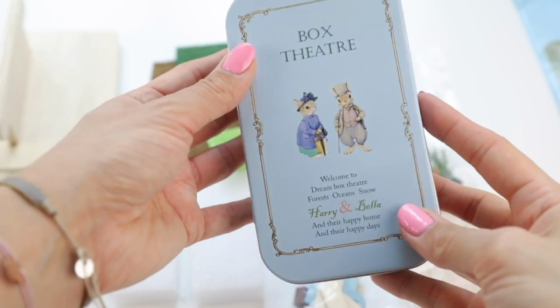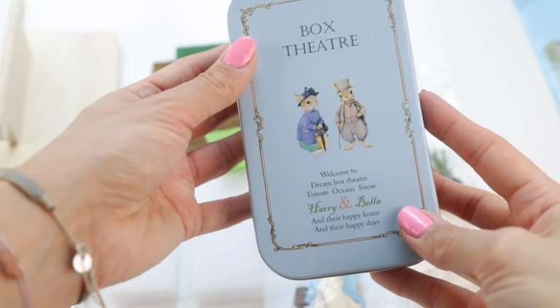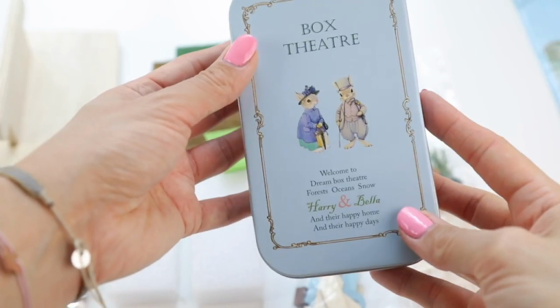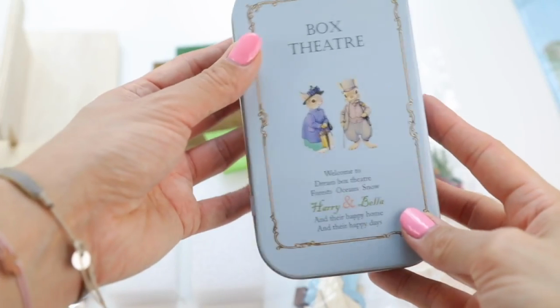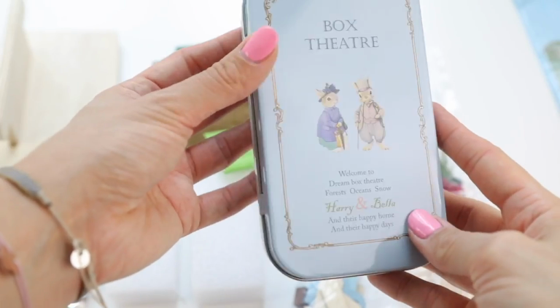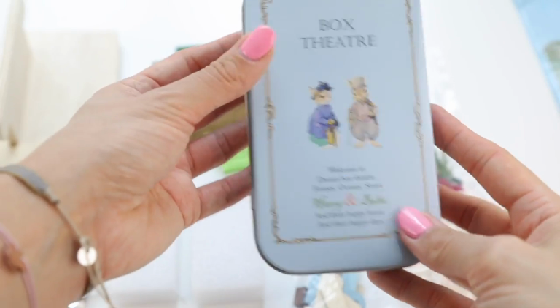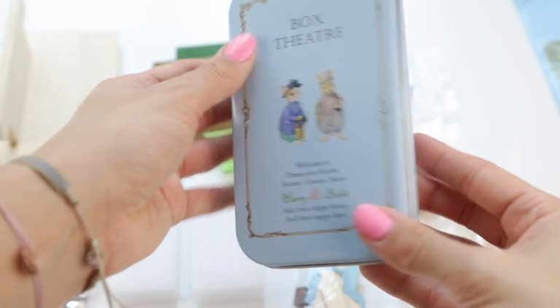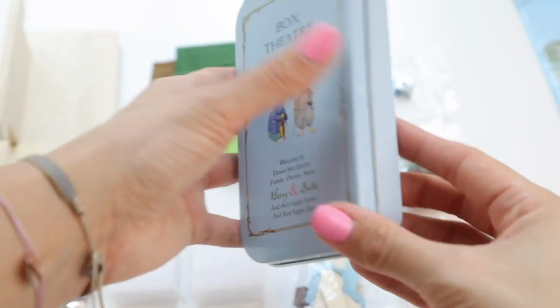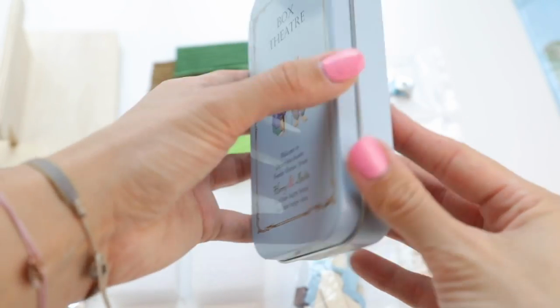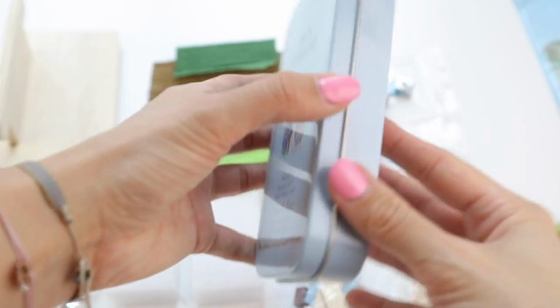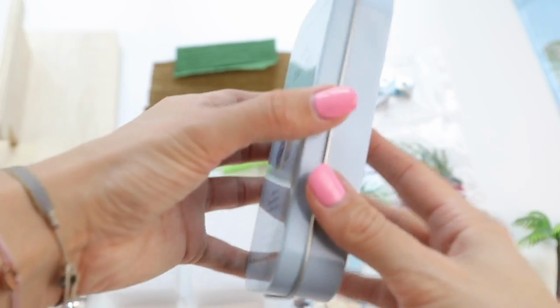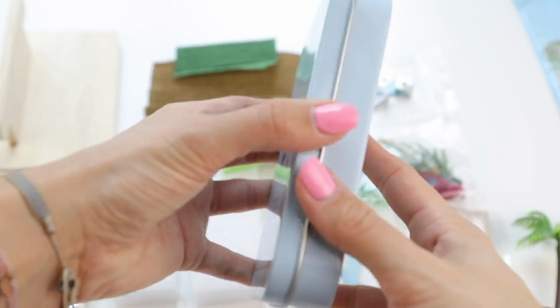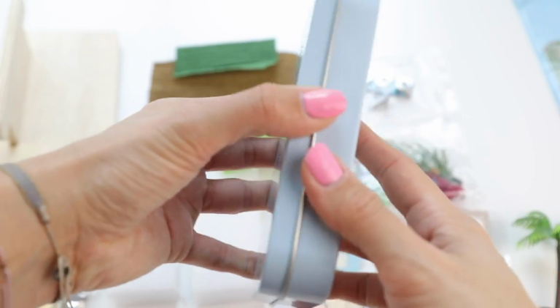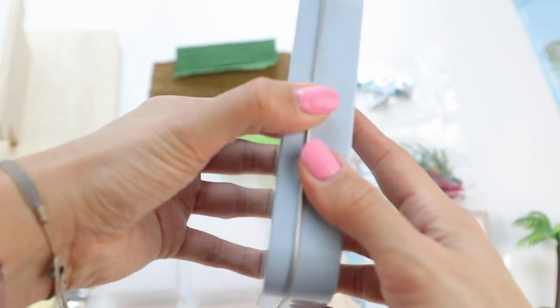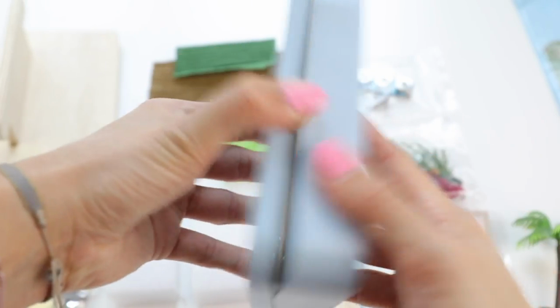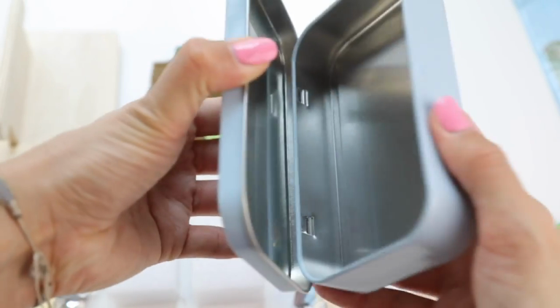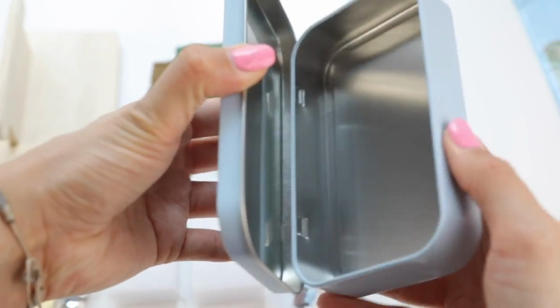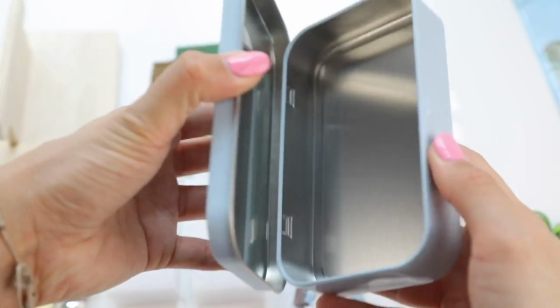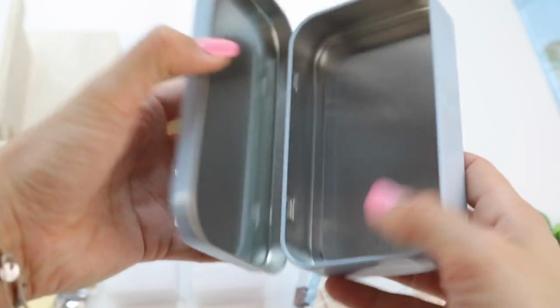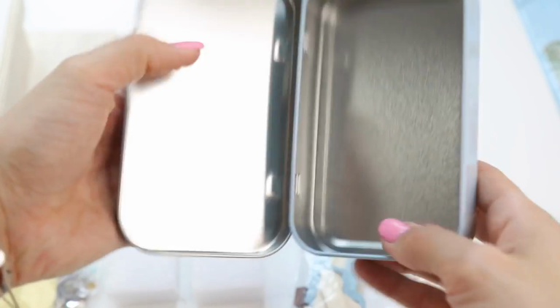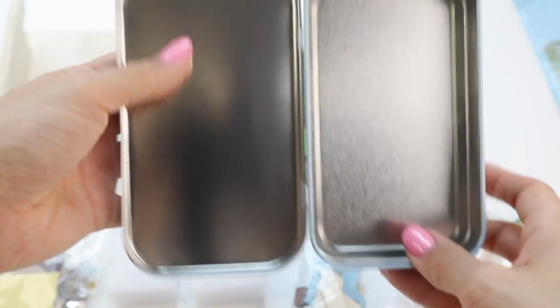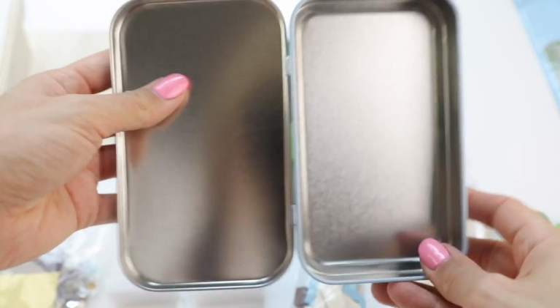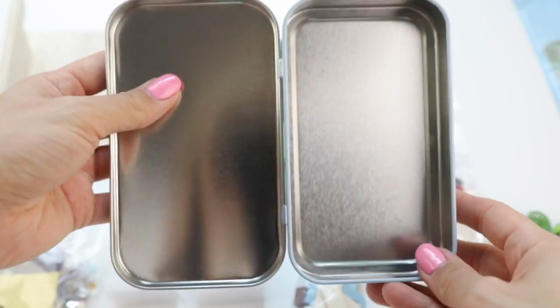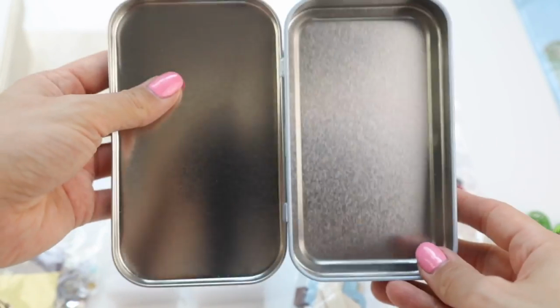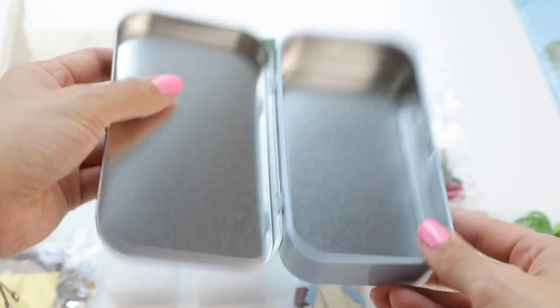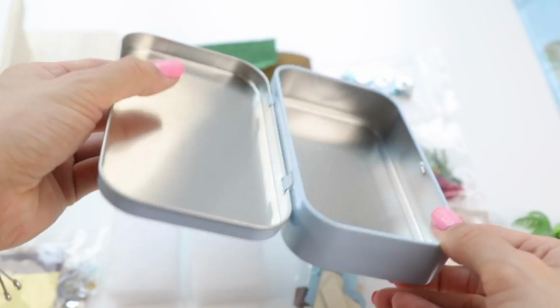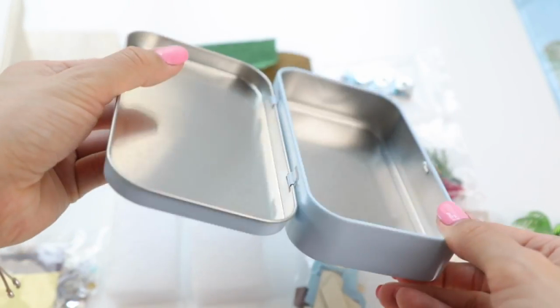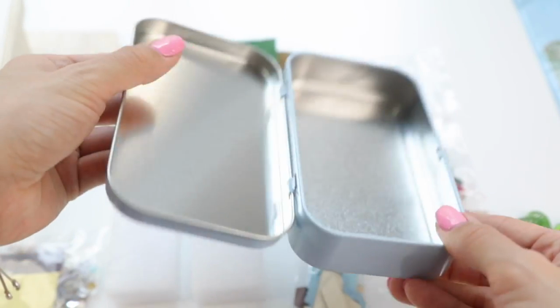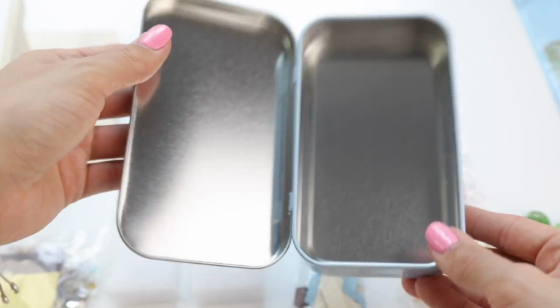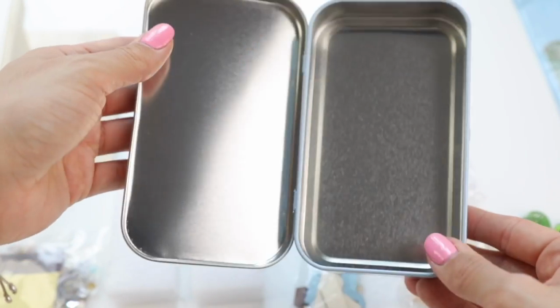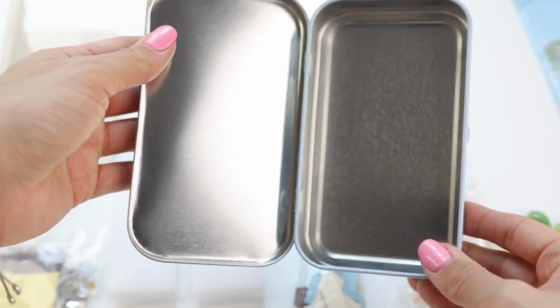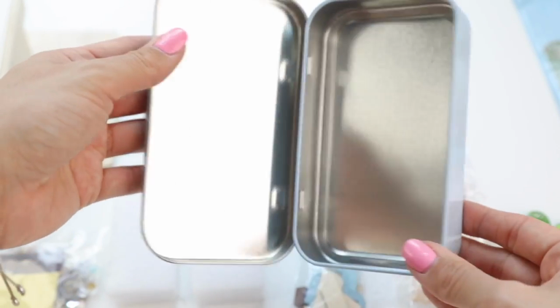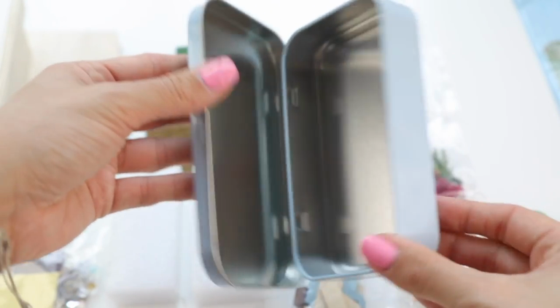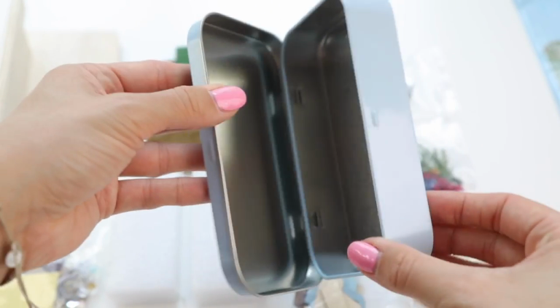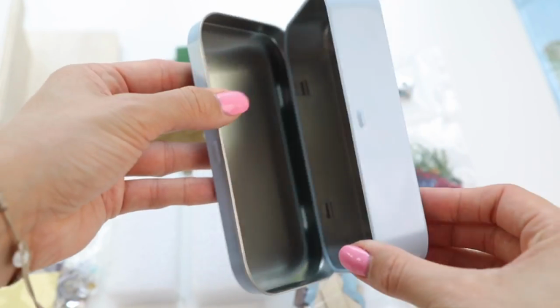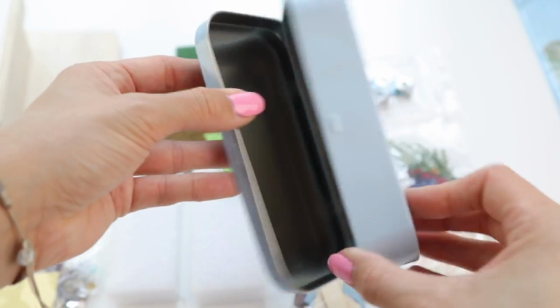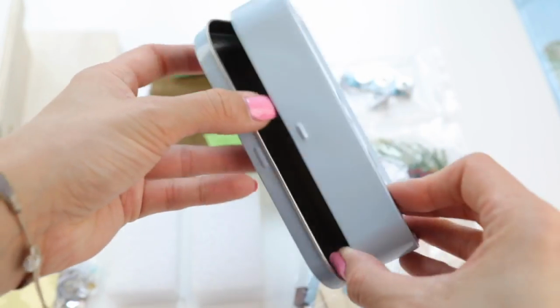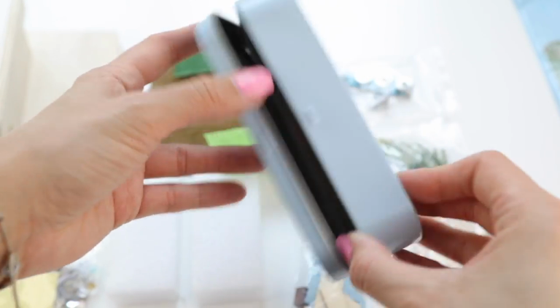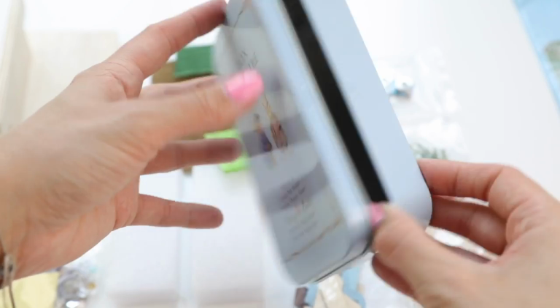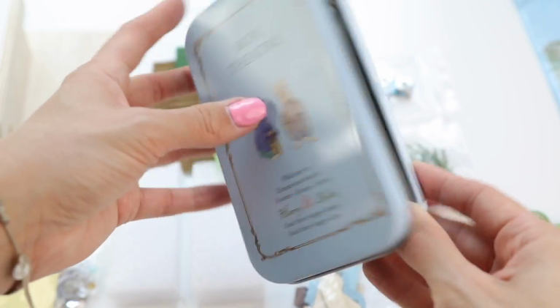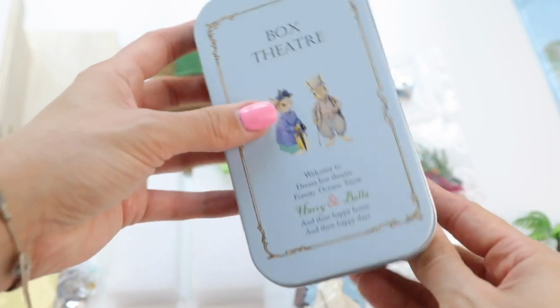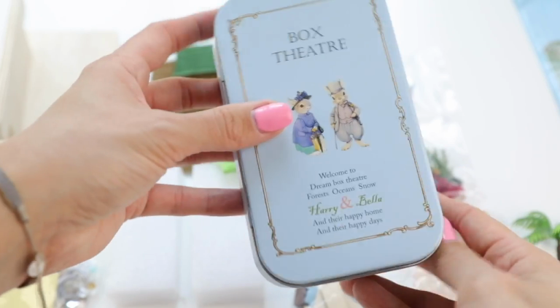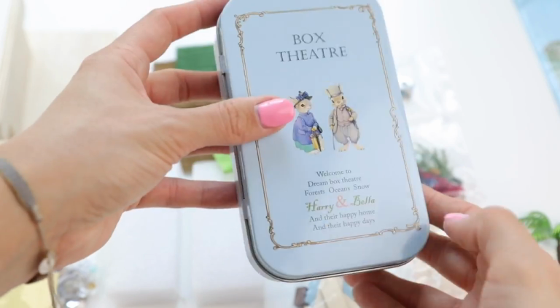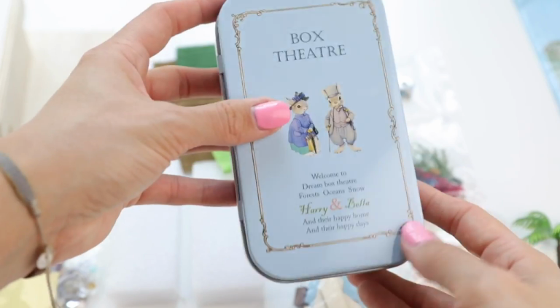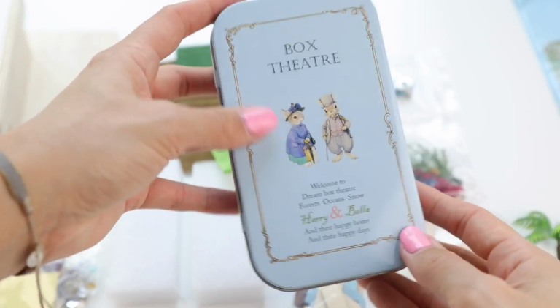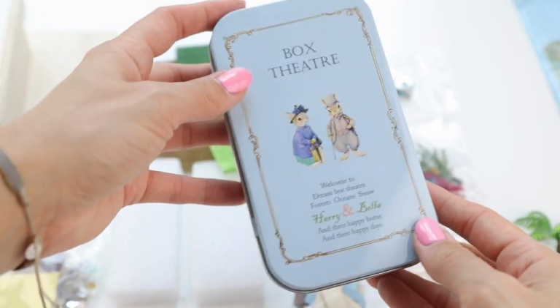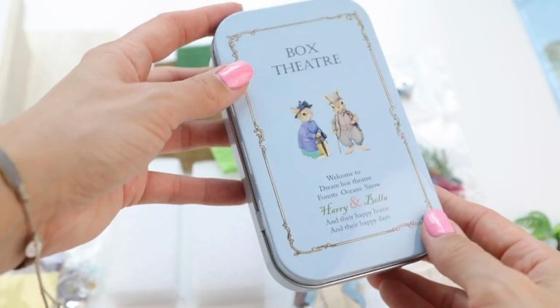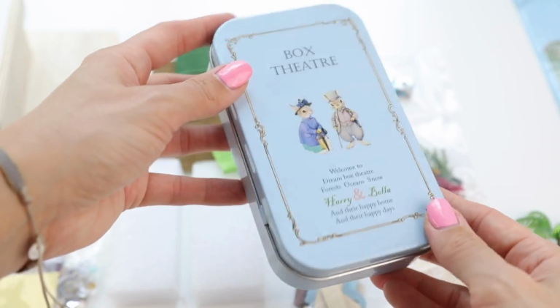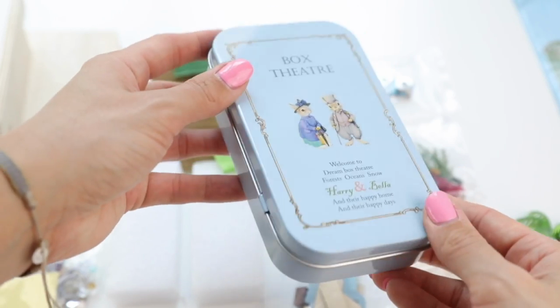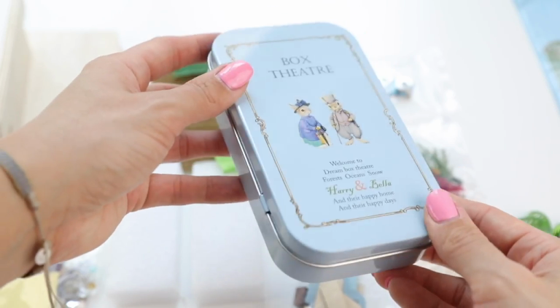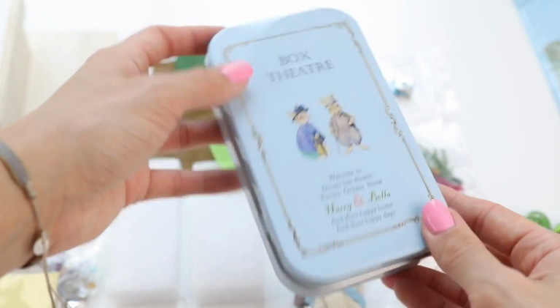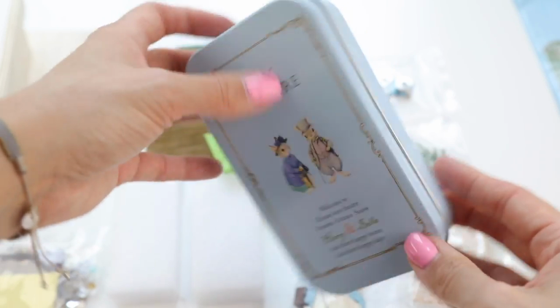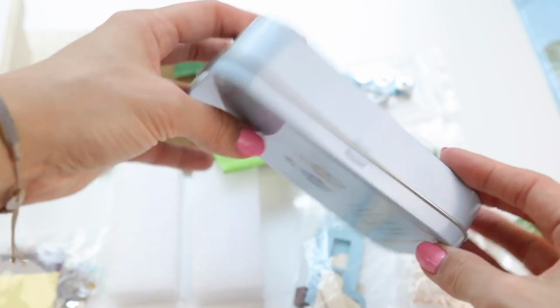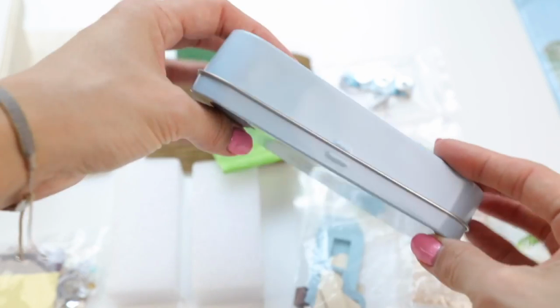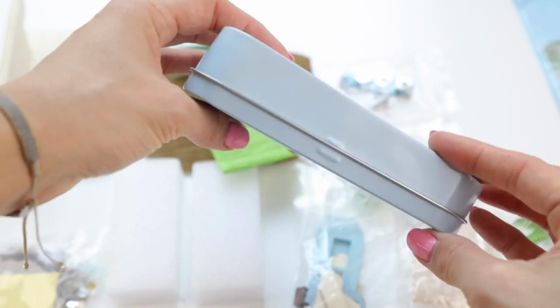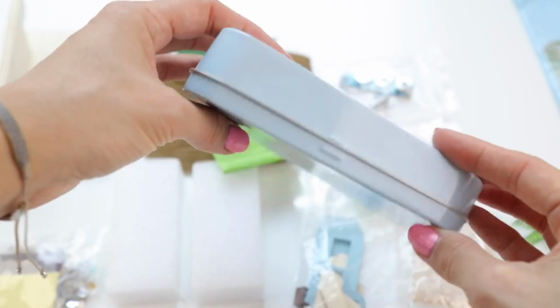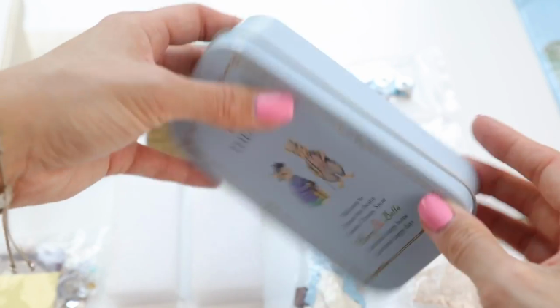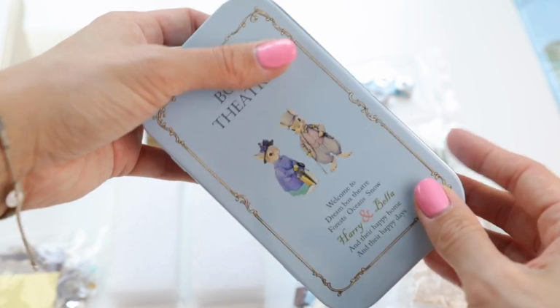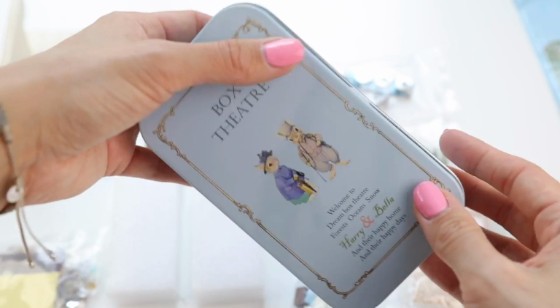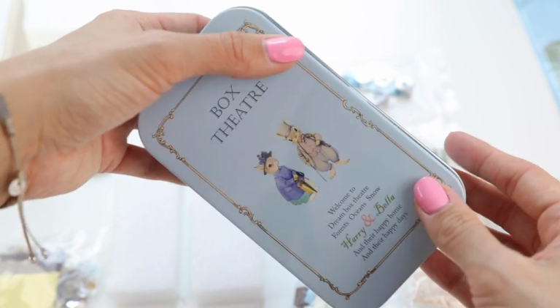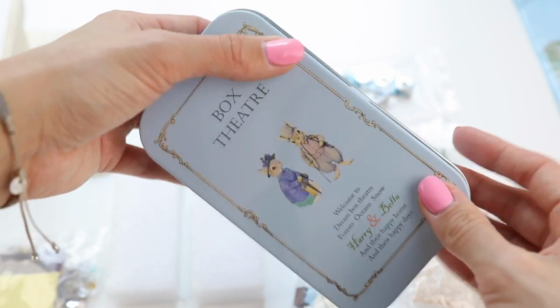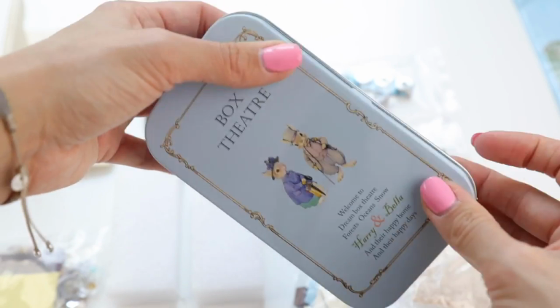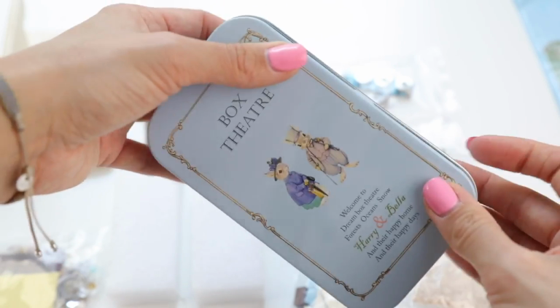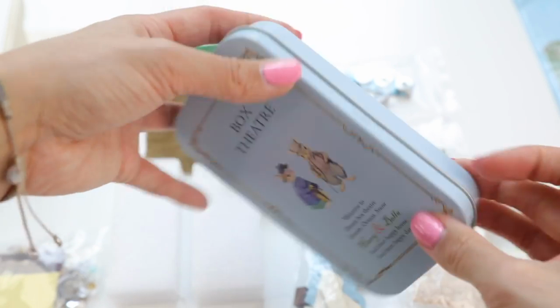There are many different types of these dollhouse tins so be sure to check the shopping links below. There's also a discount code if you order within the next month.